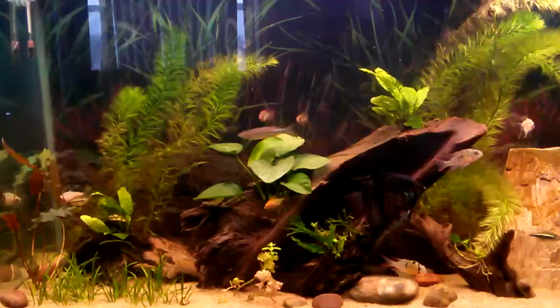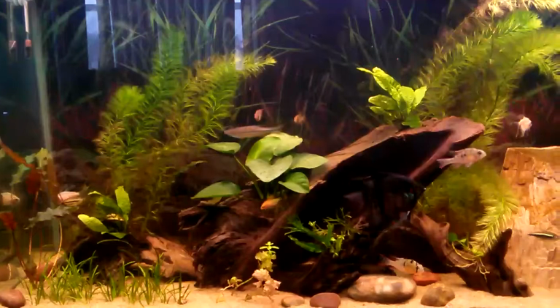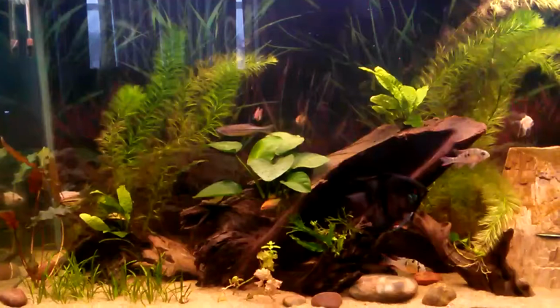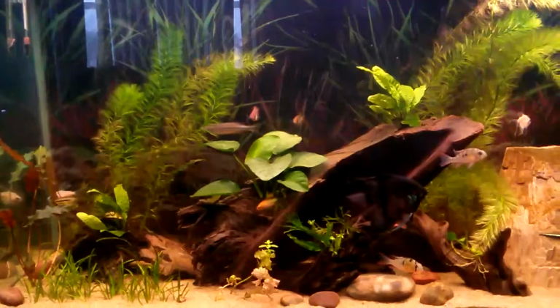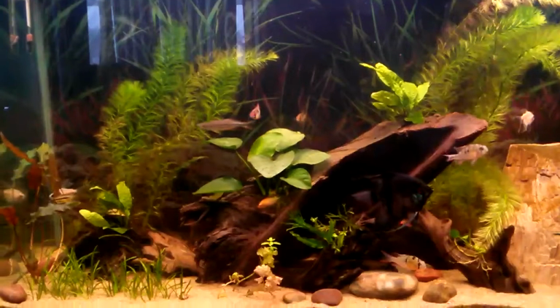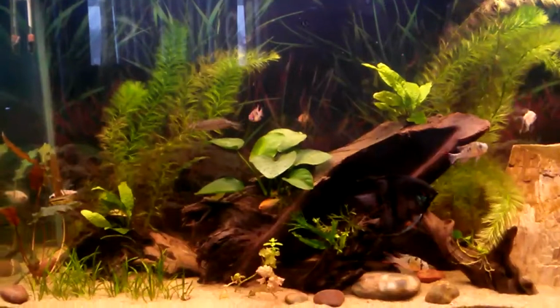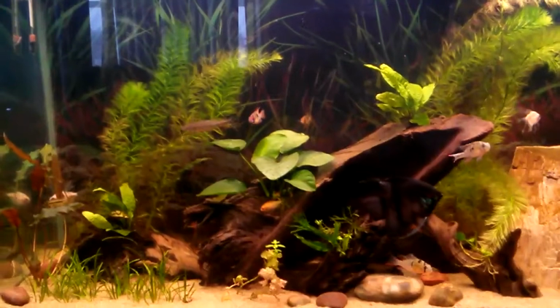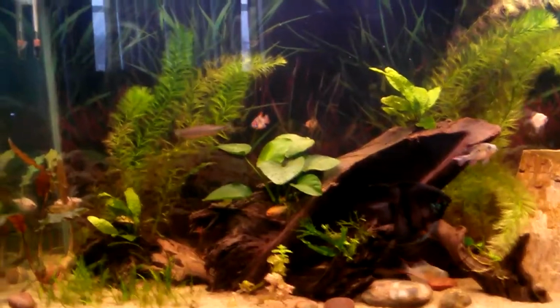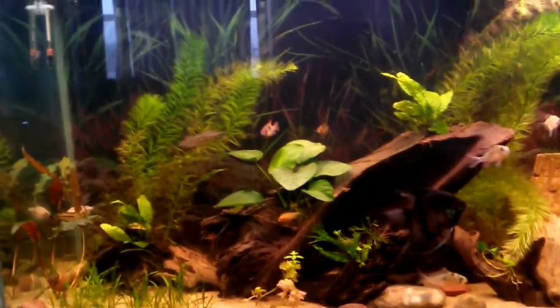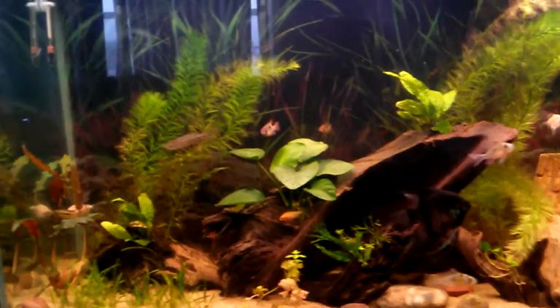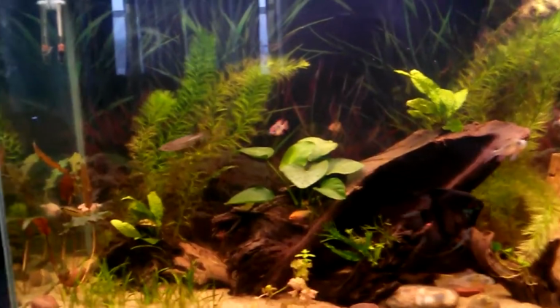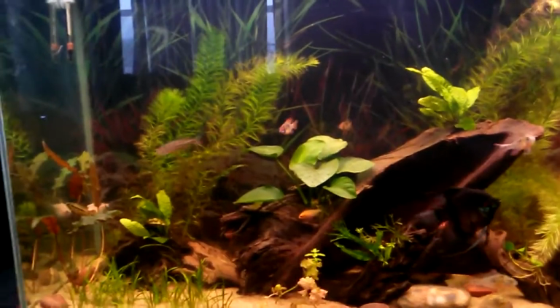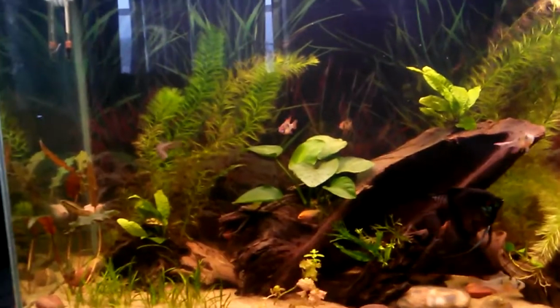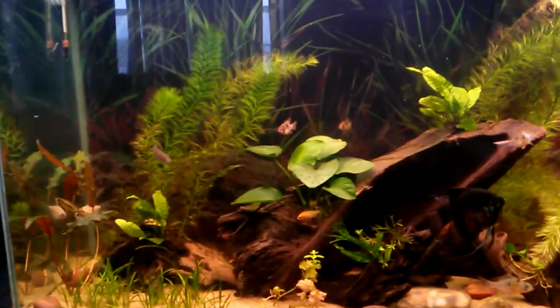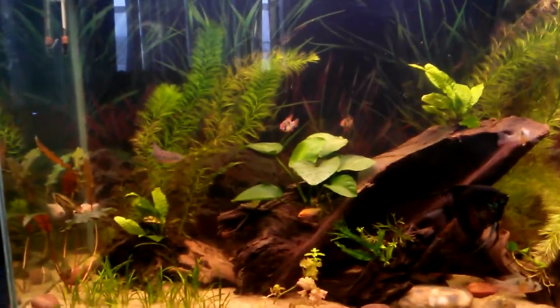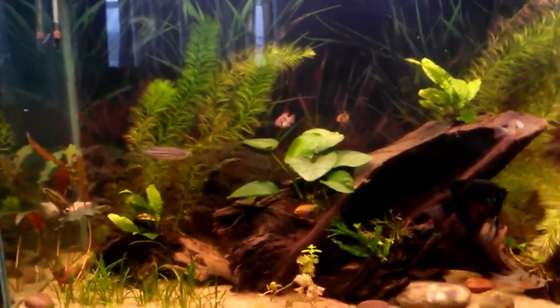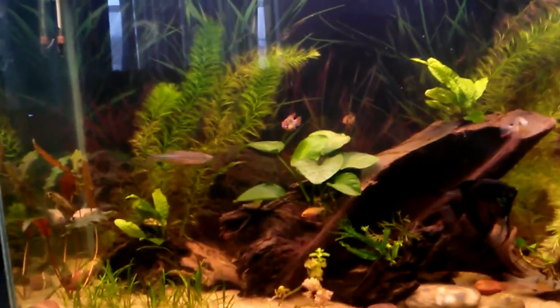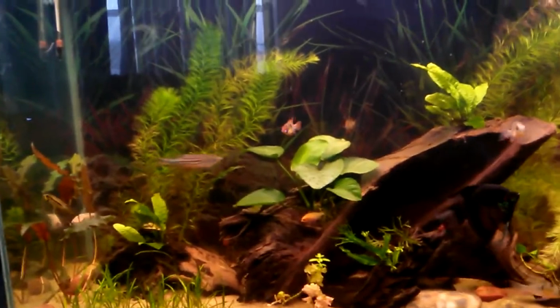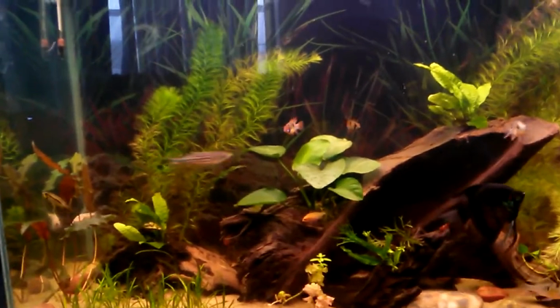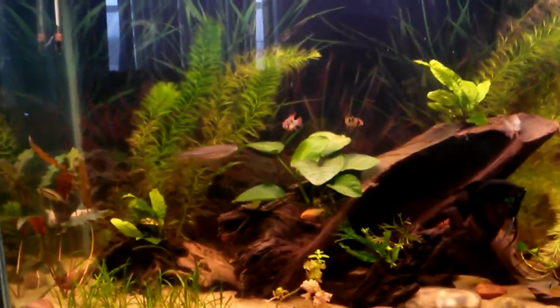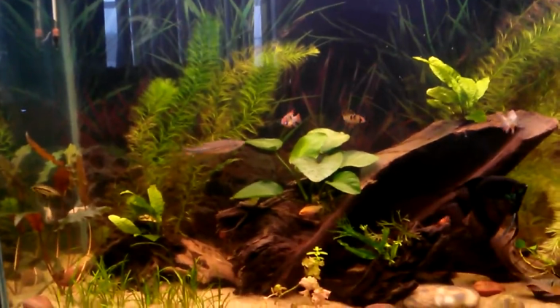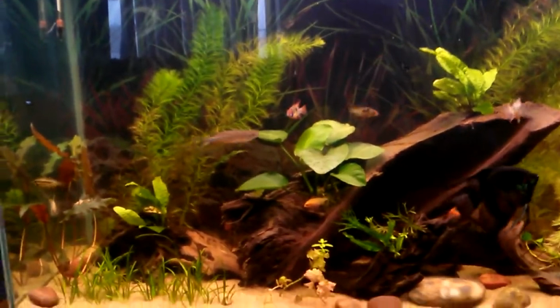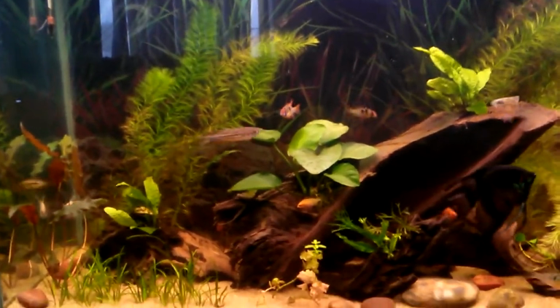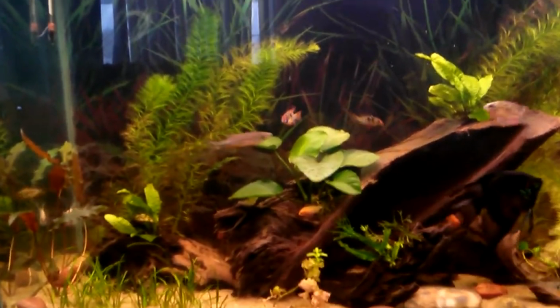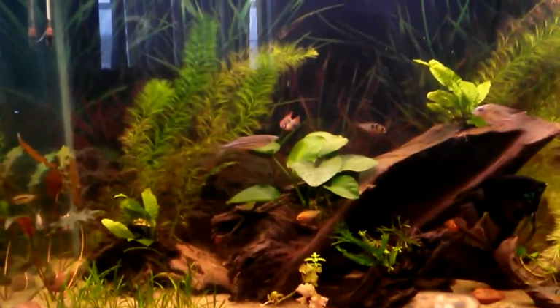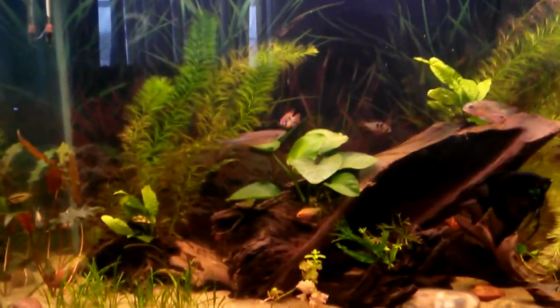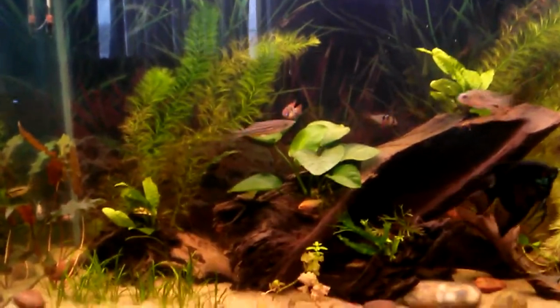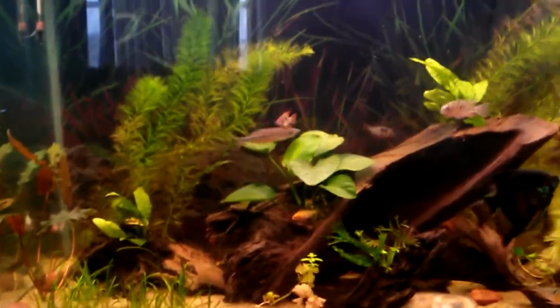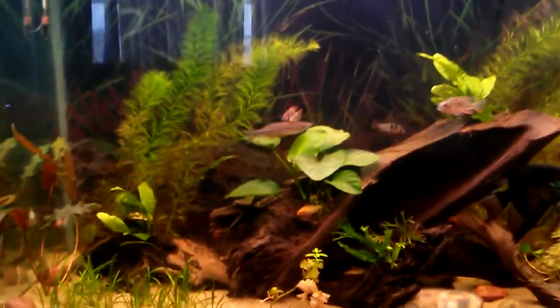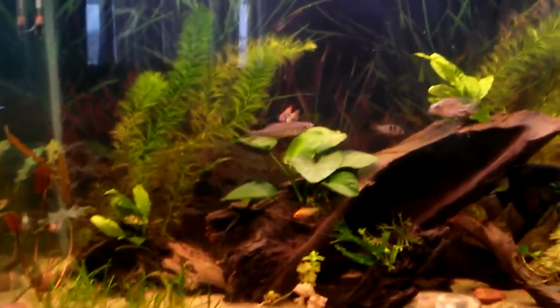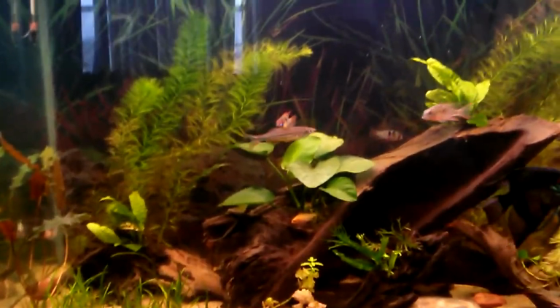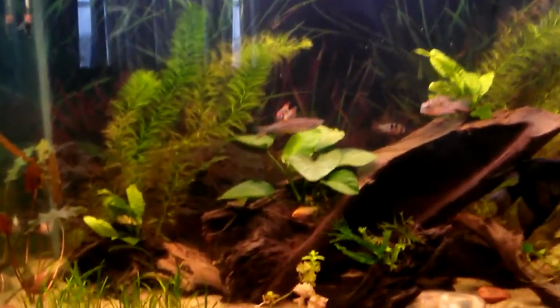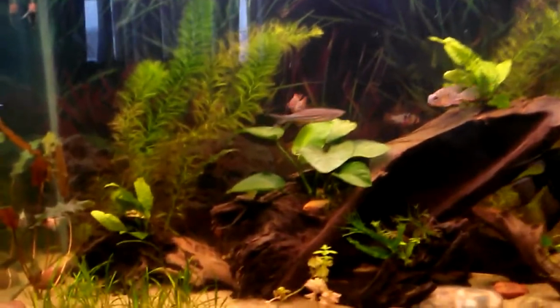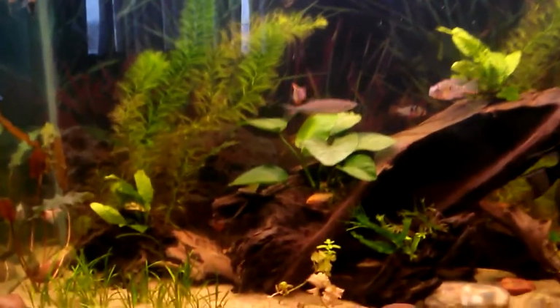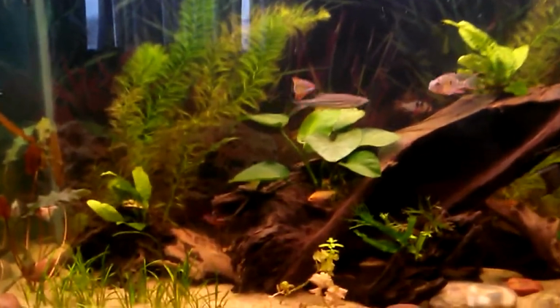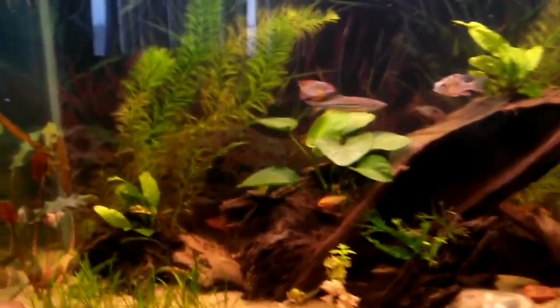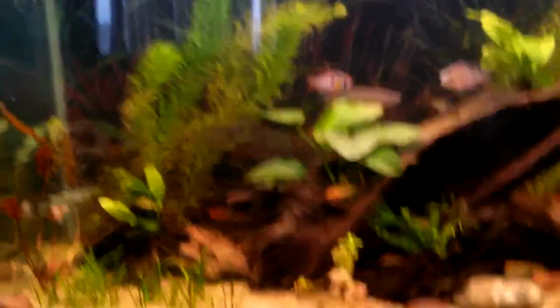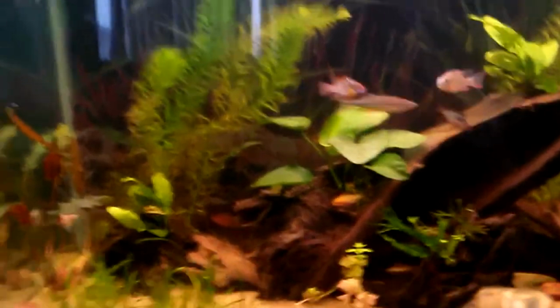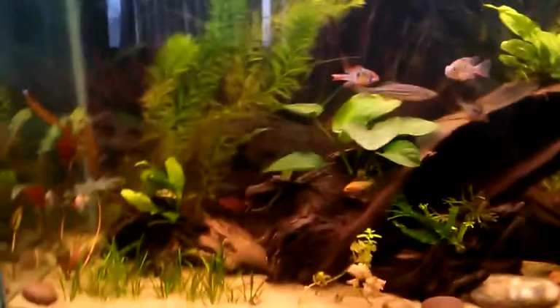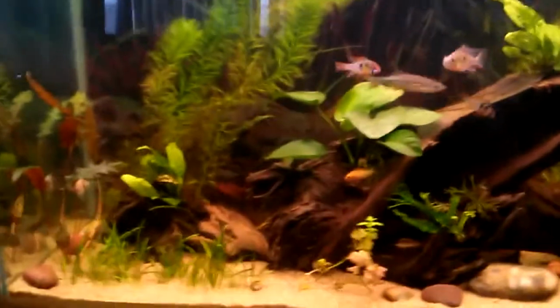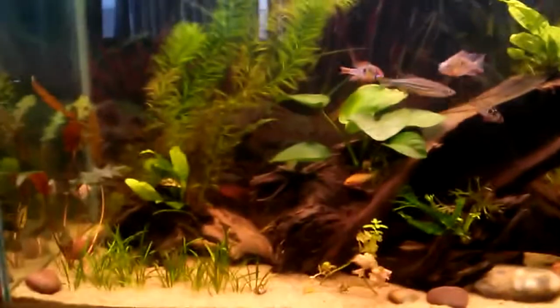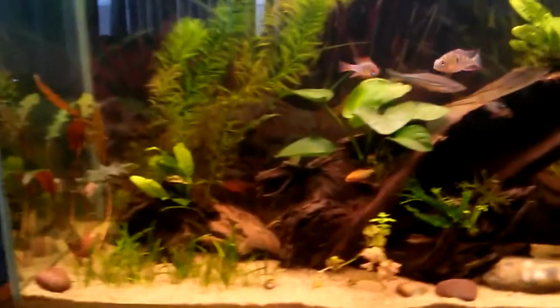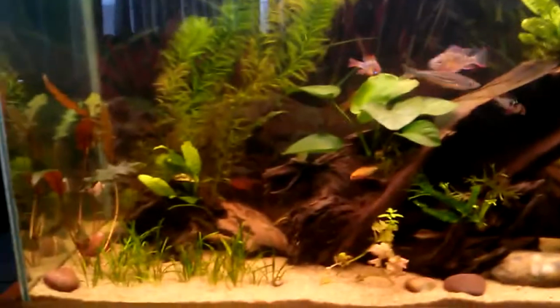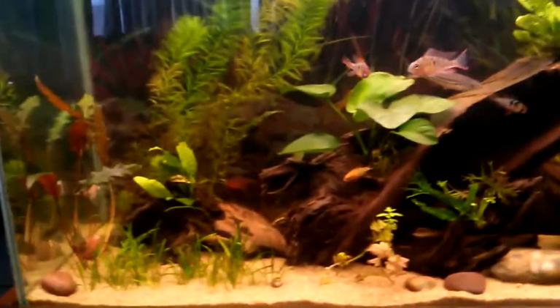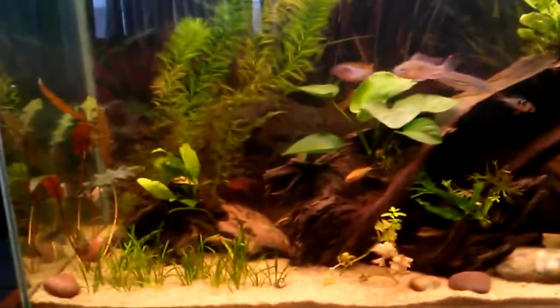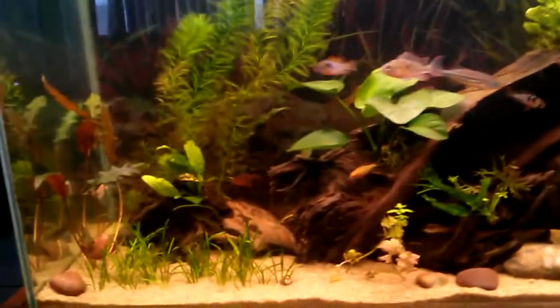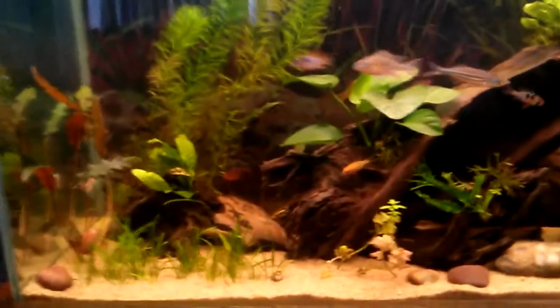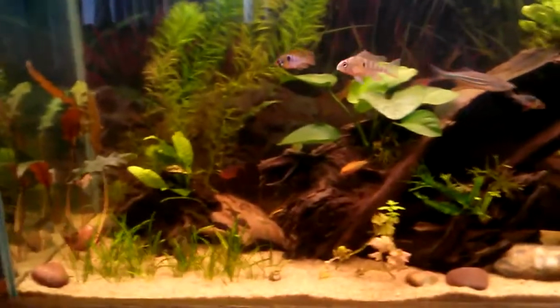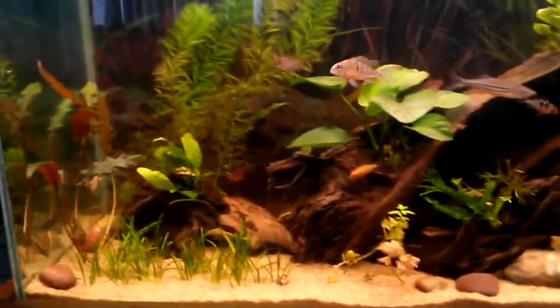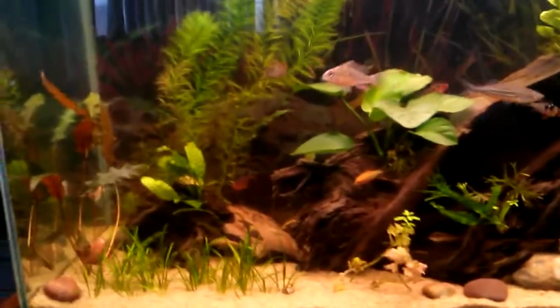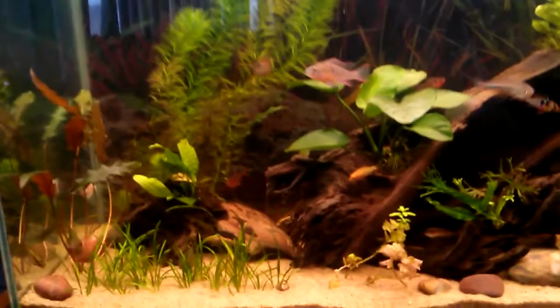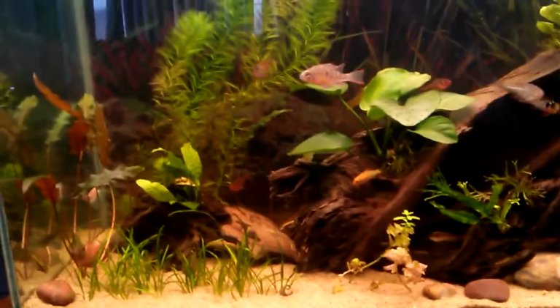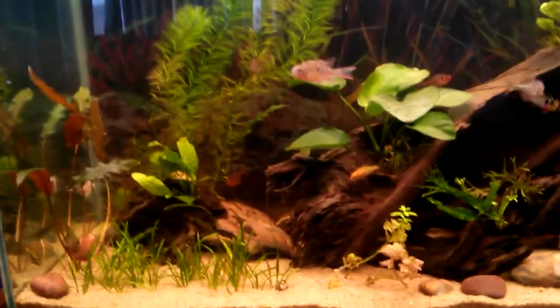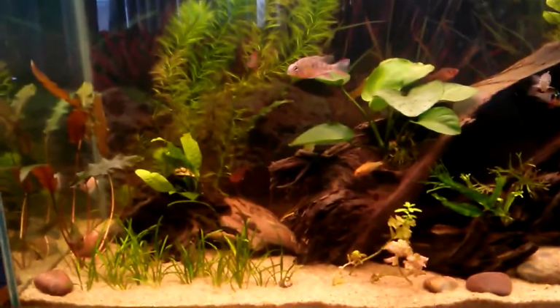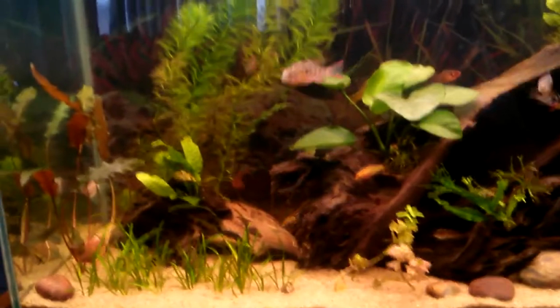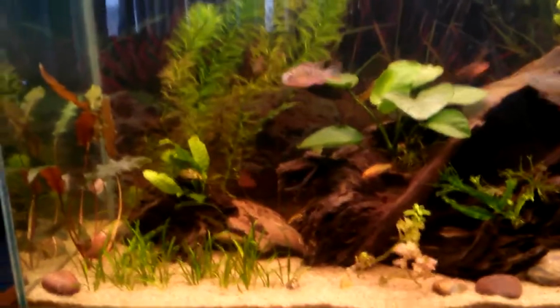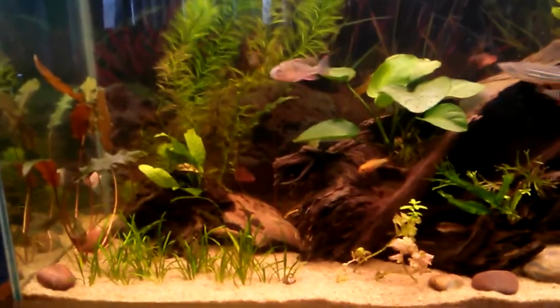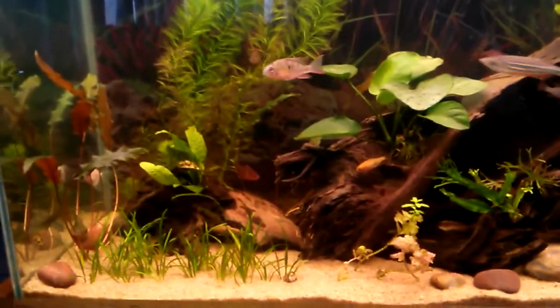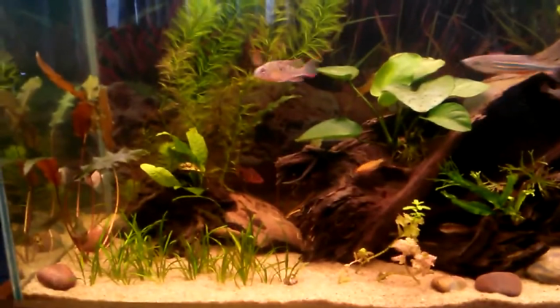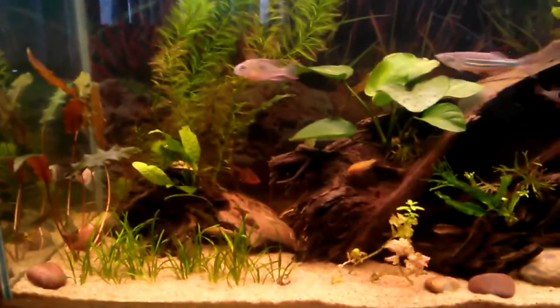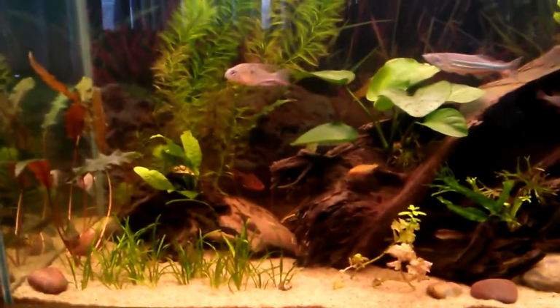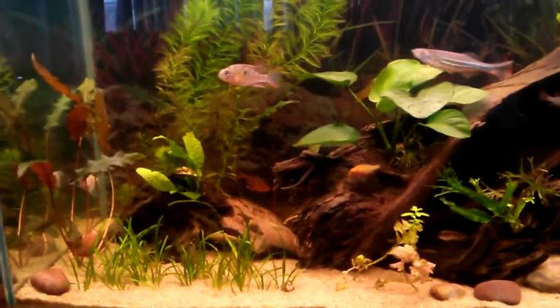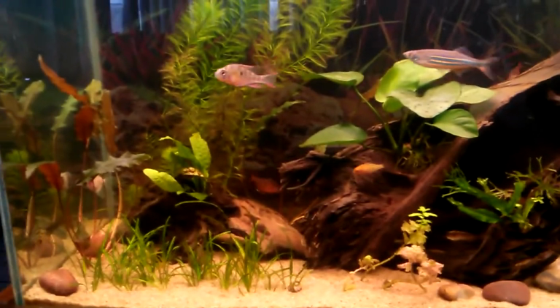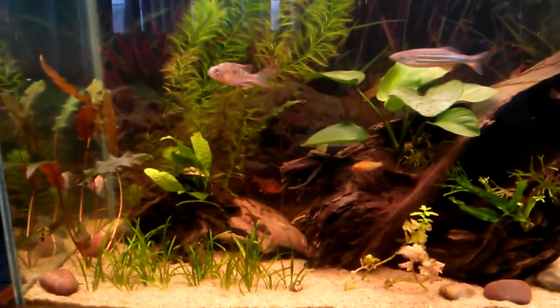How we doing YouTube? This is week two of my tank that I put plants into.